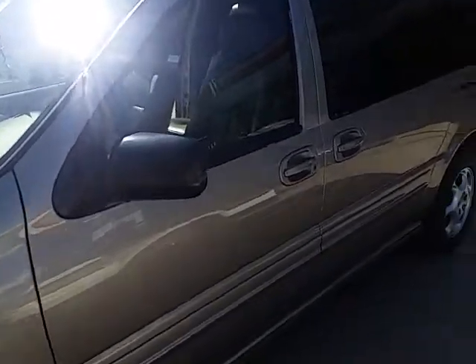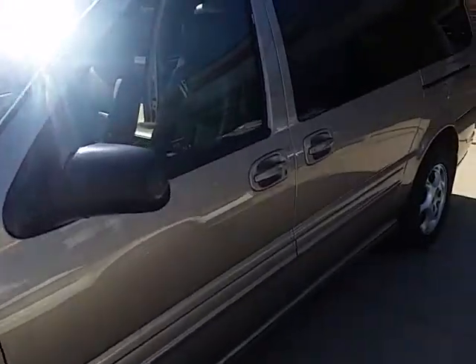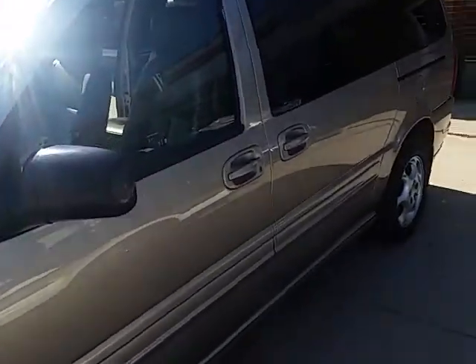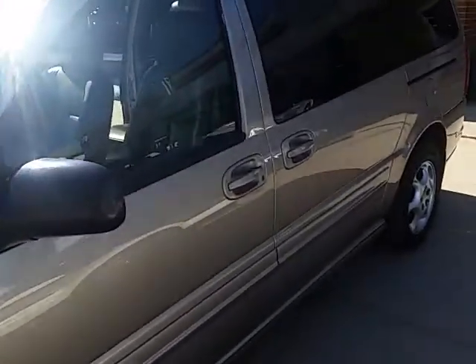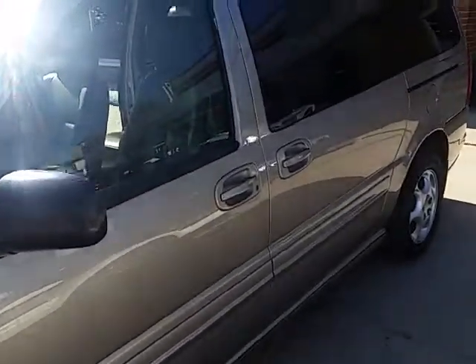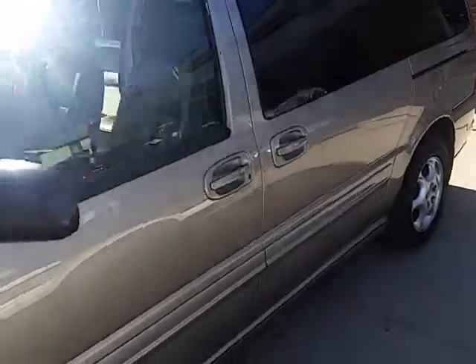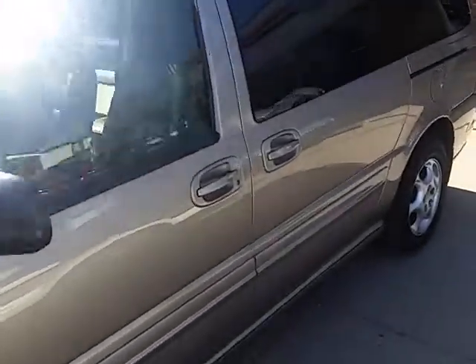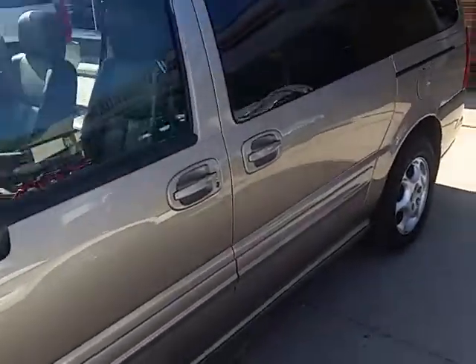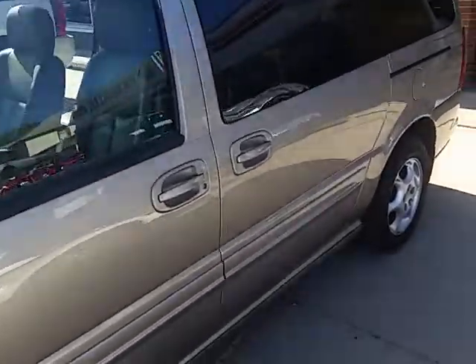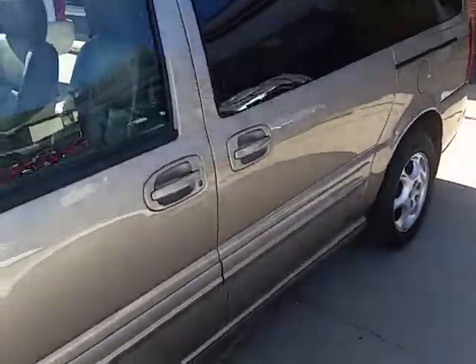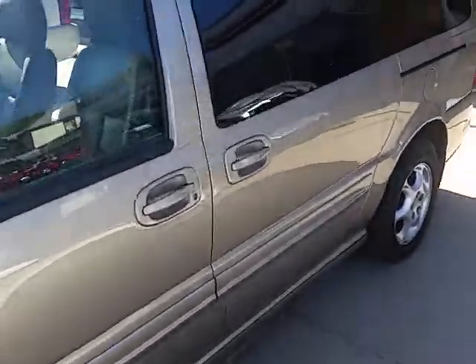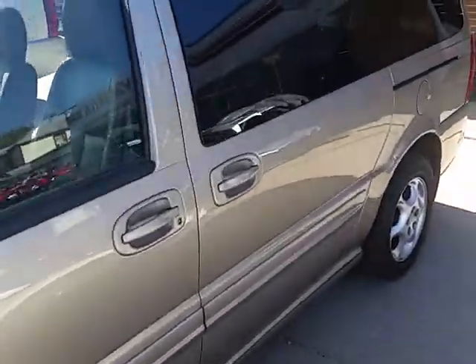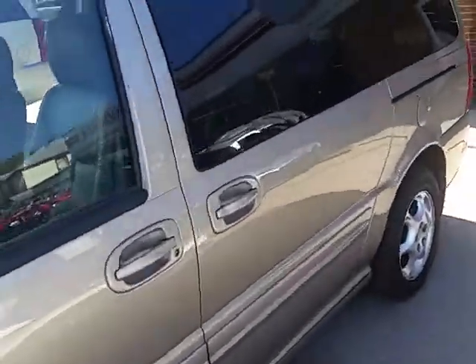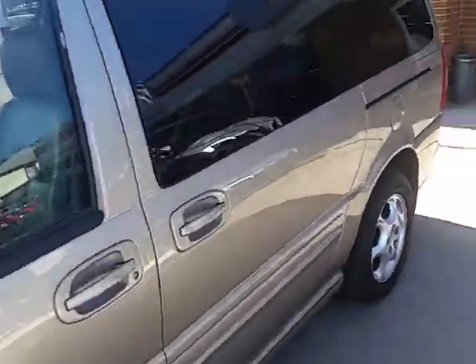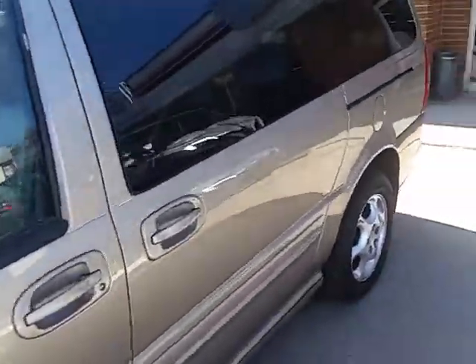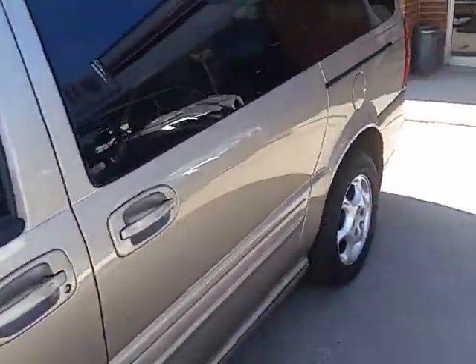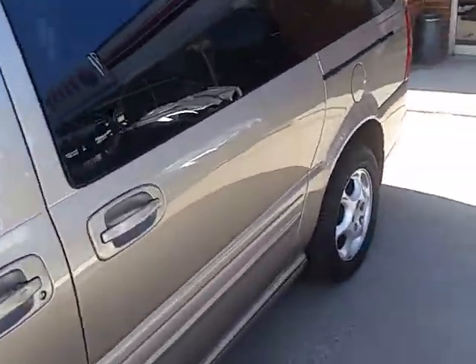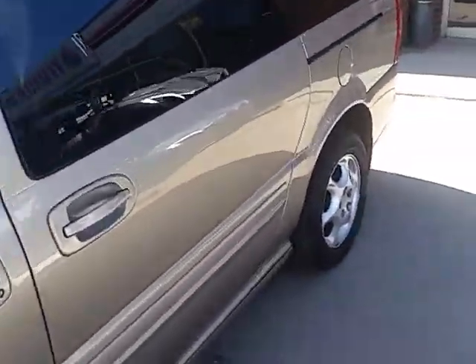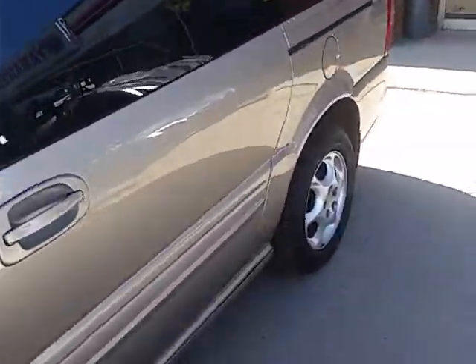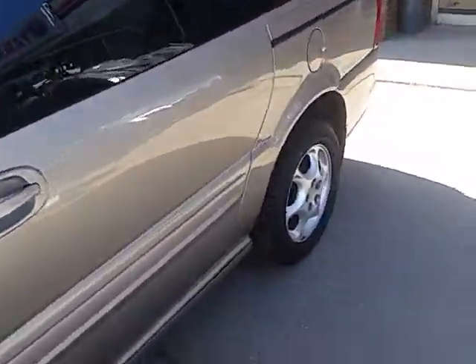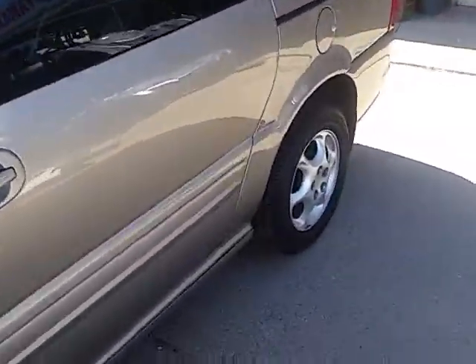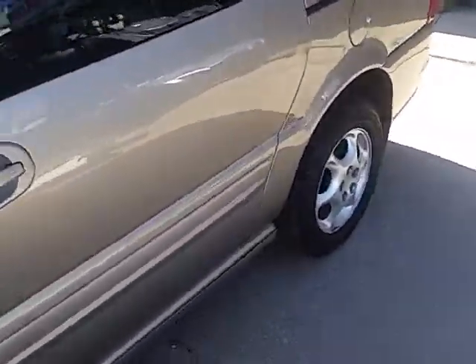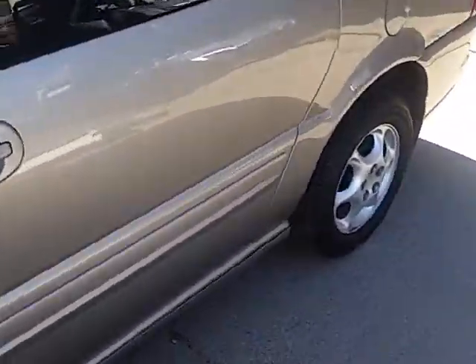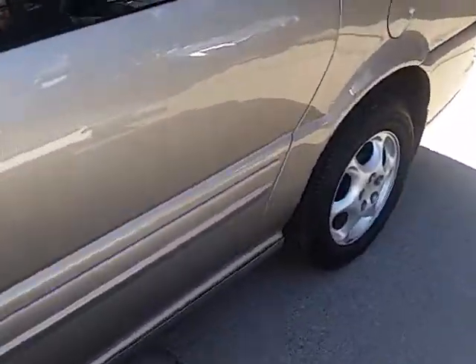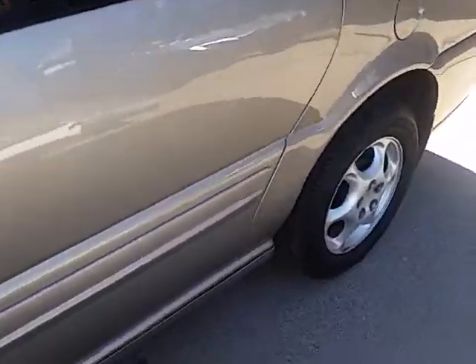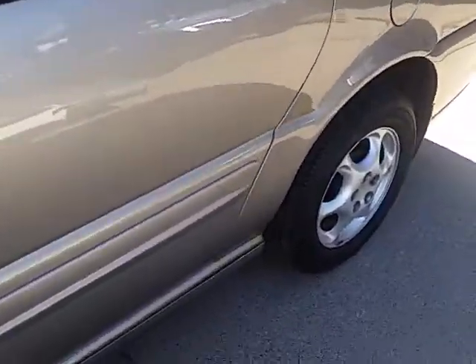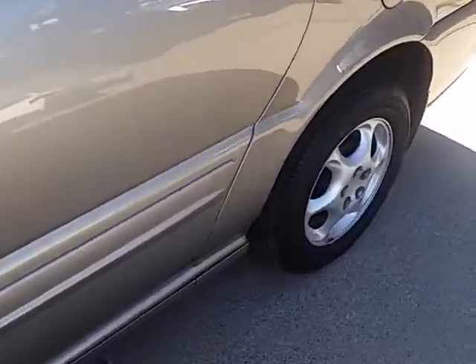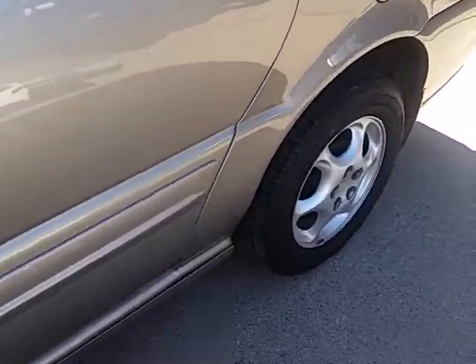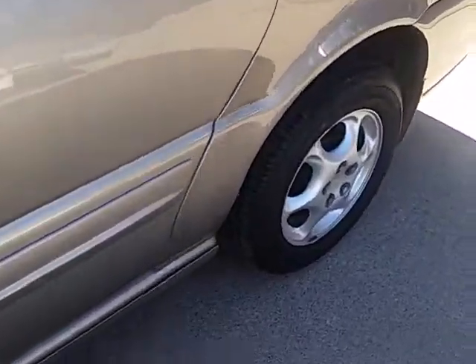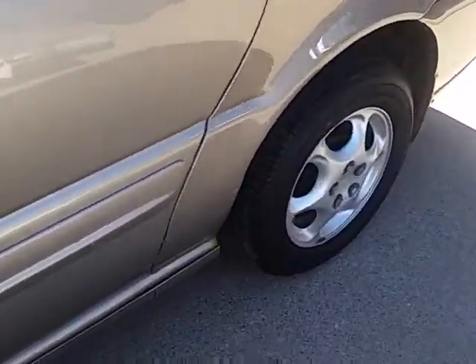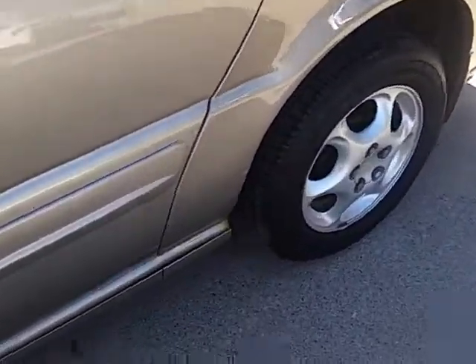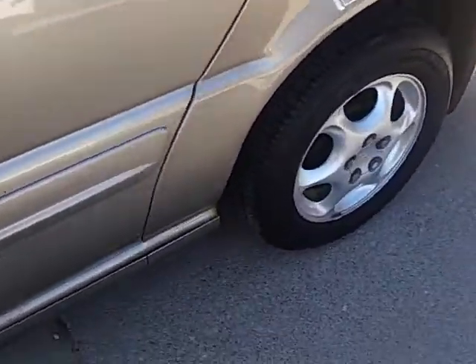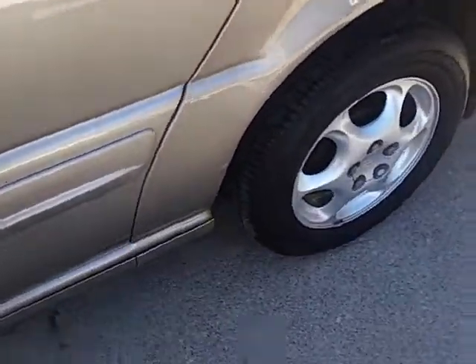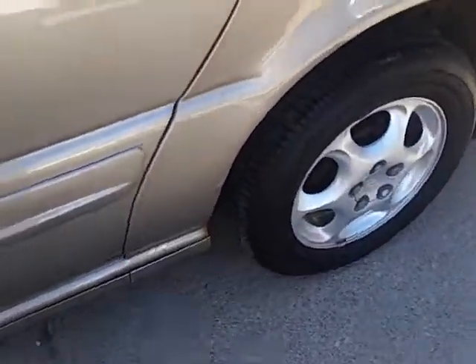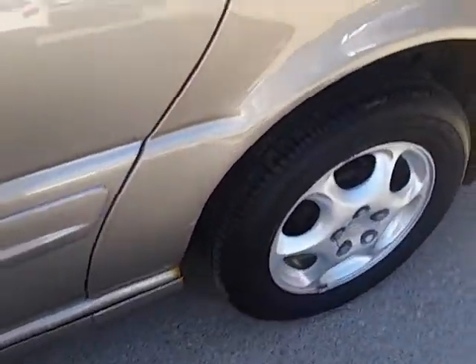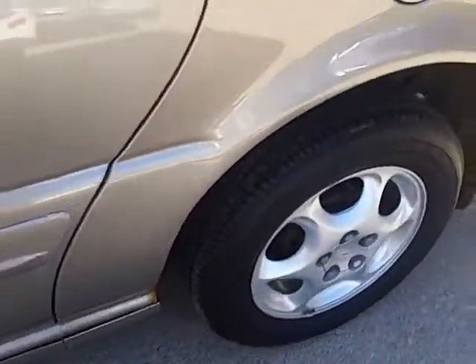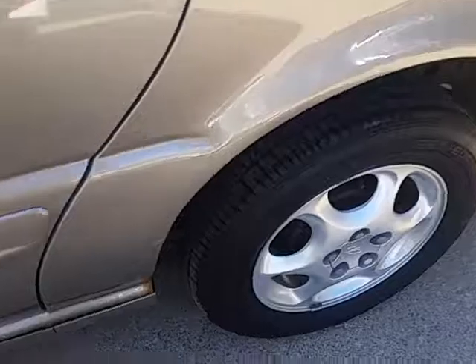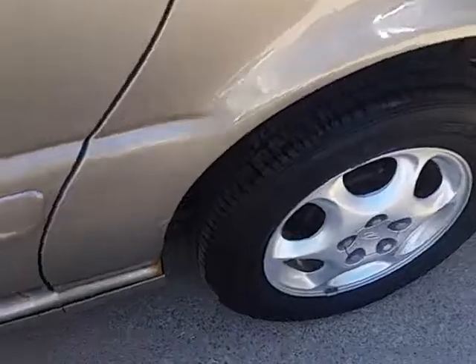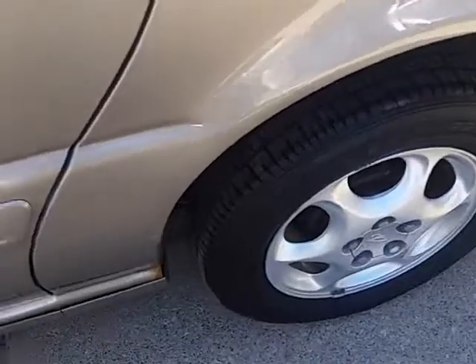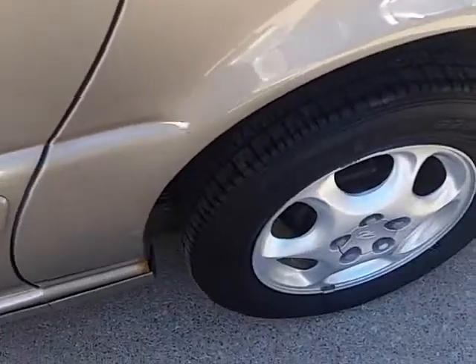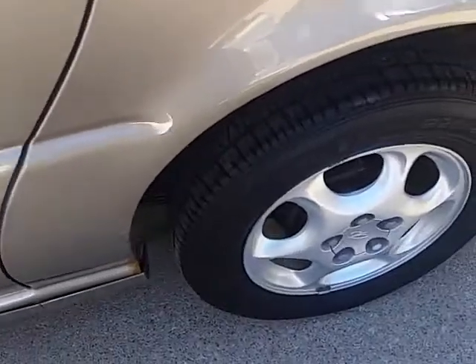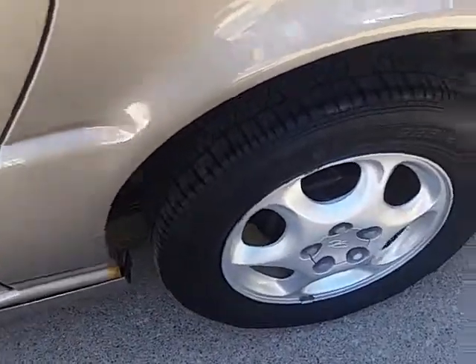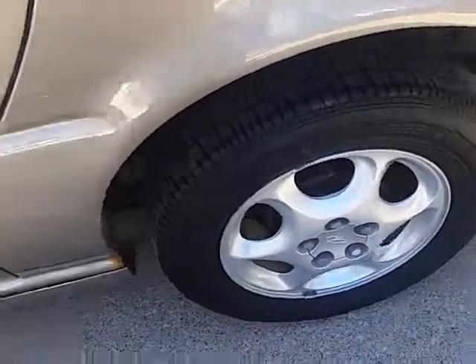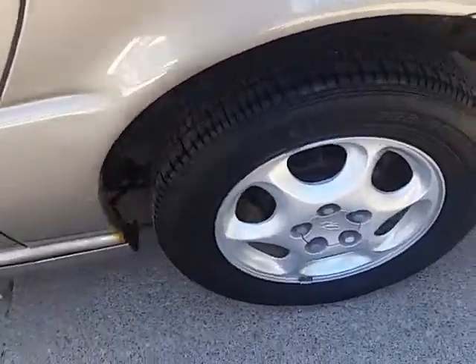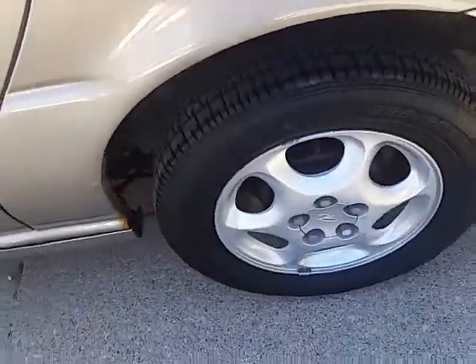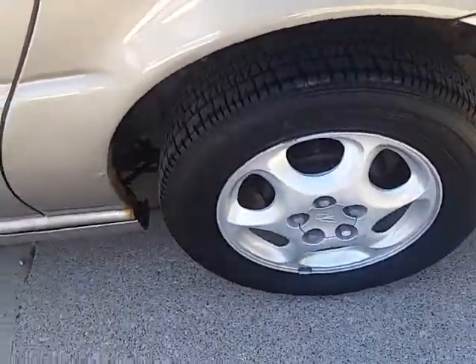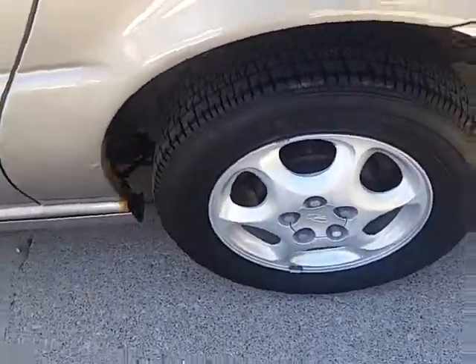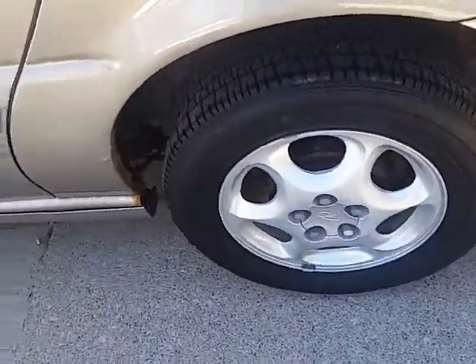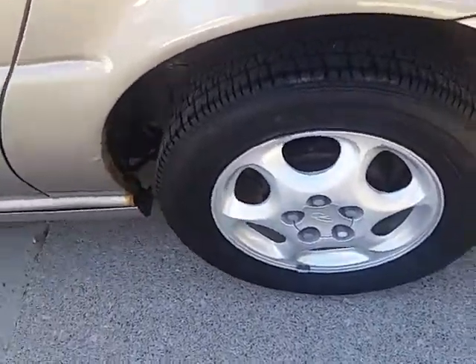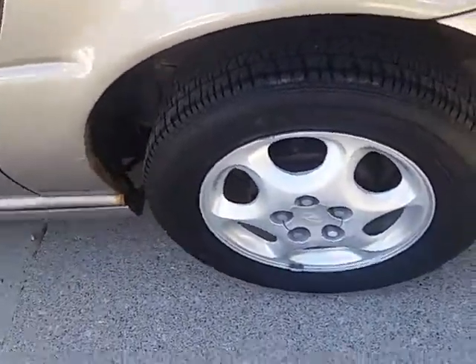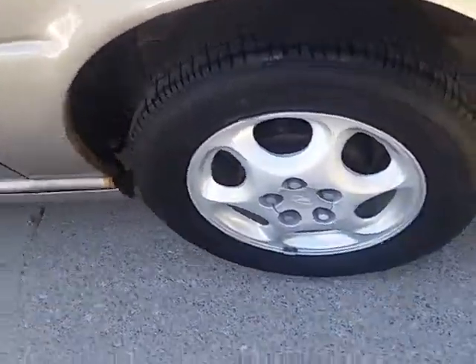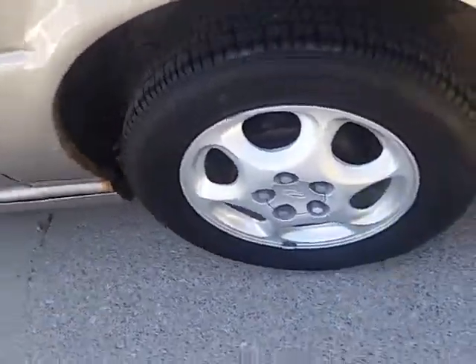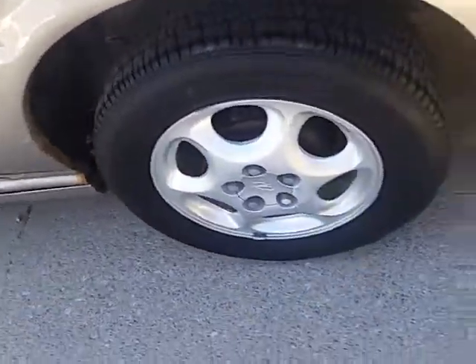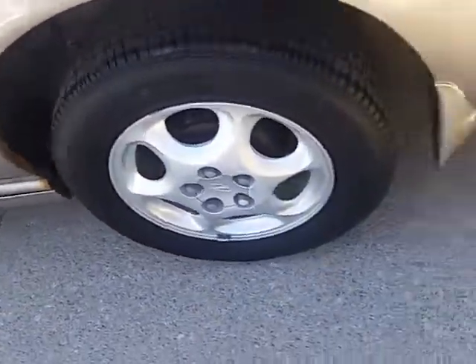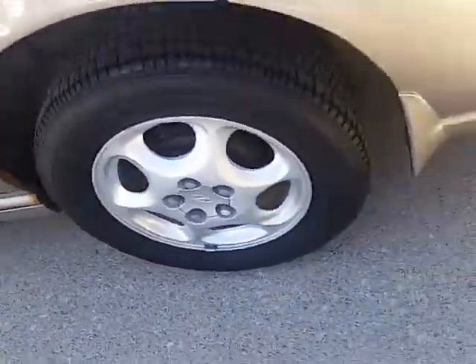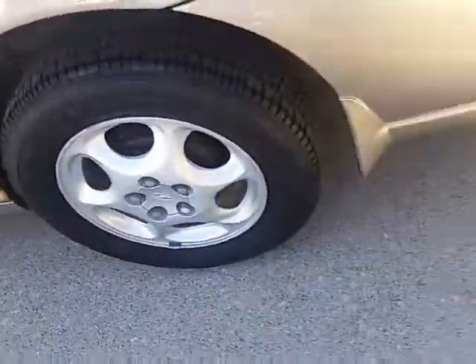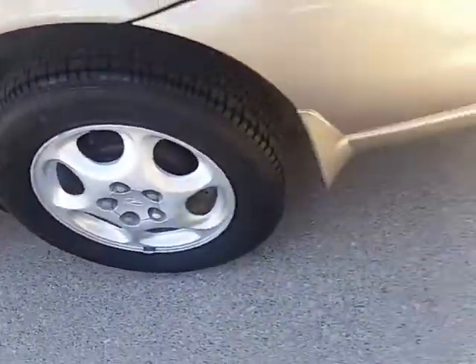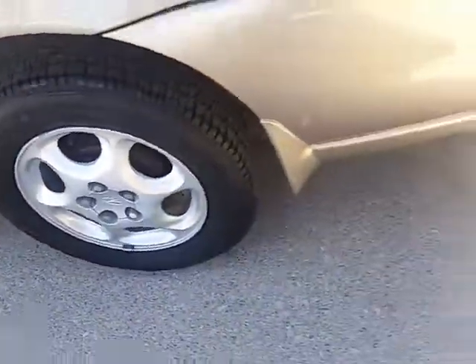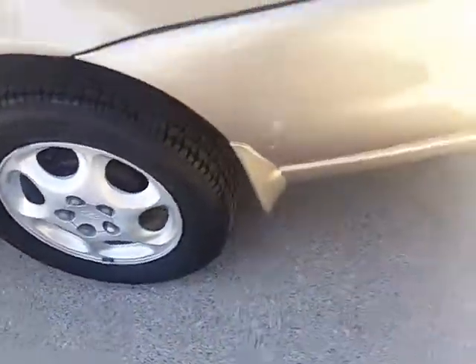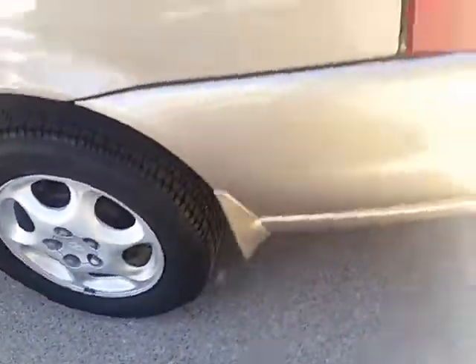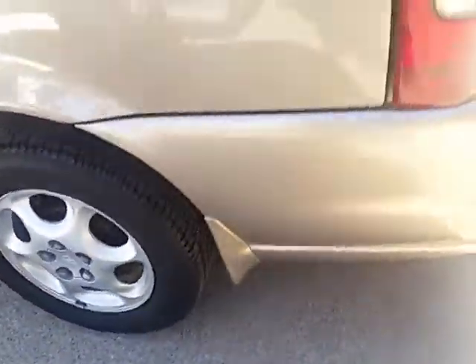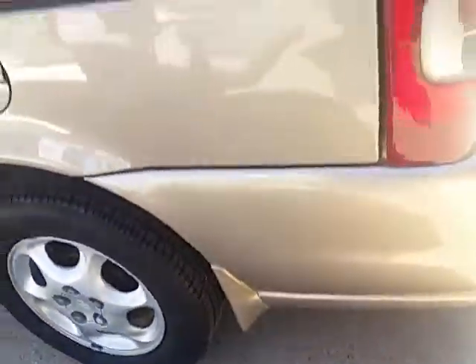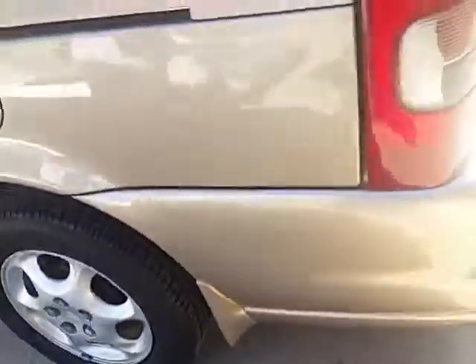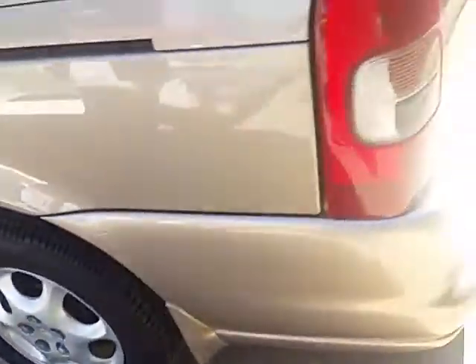It's got new brakes, new tires, they replaced the headlights, replaced the brake lights. It's got a brand new exhaust, all leather, seats 7.